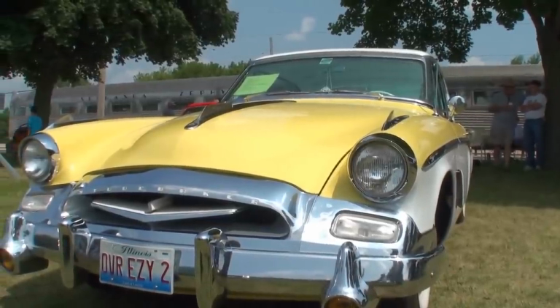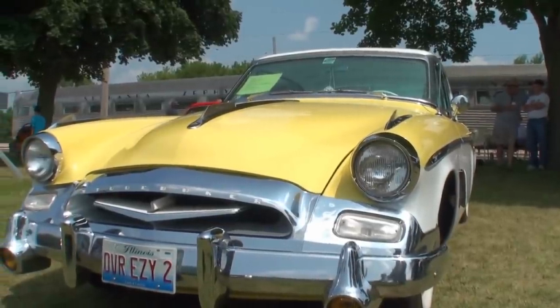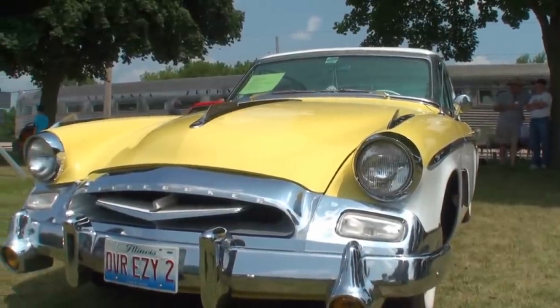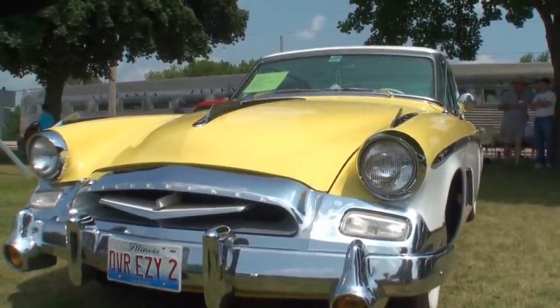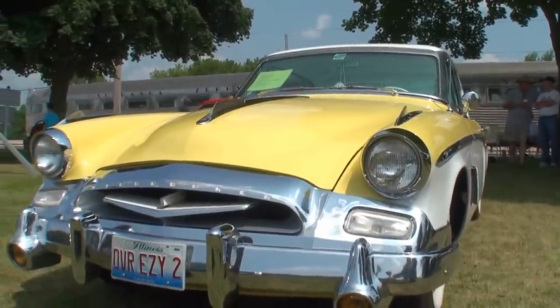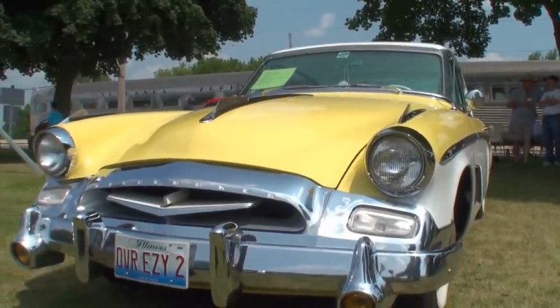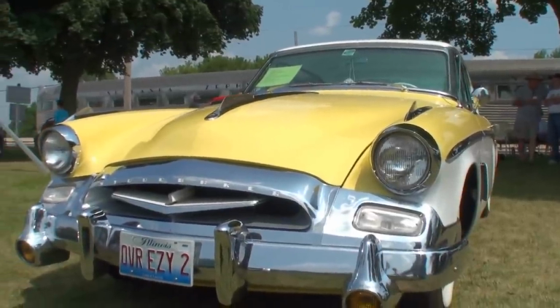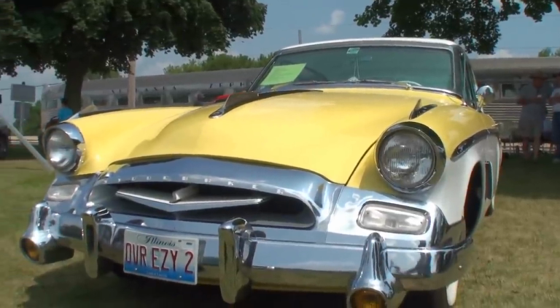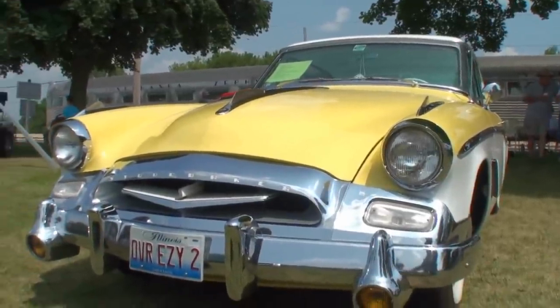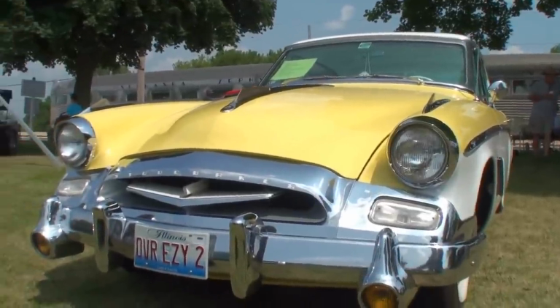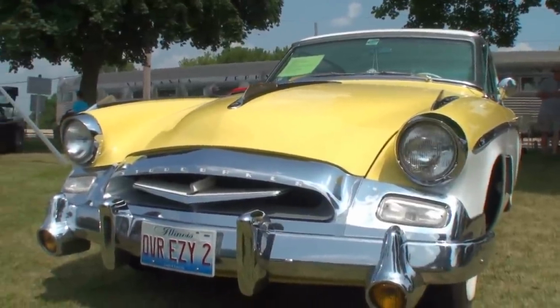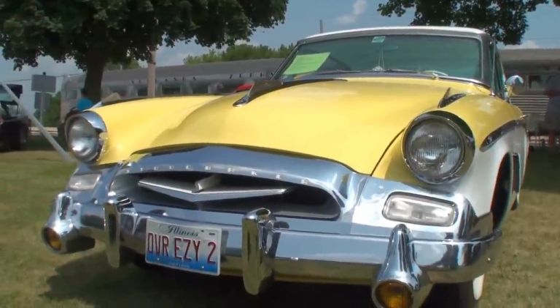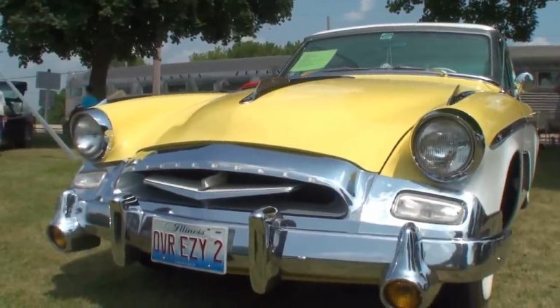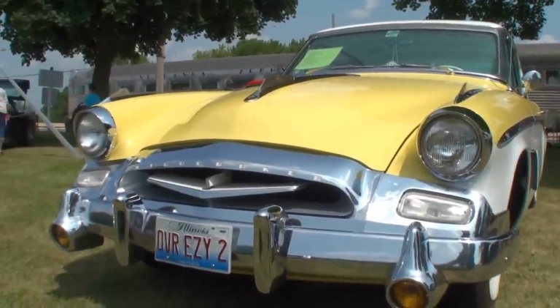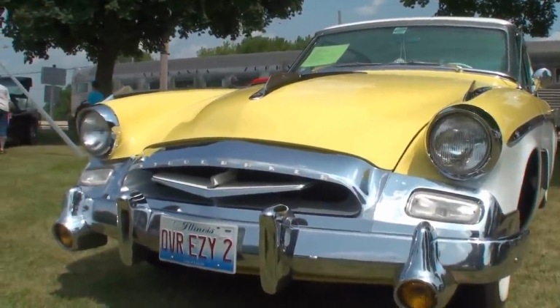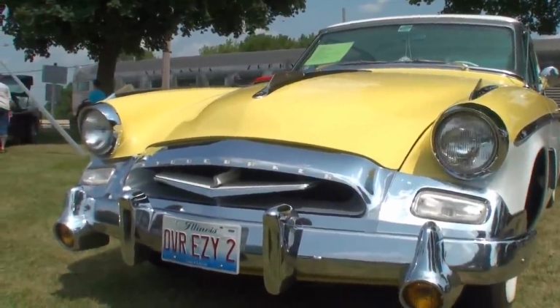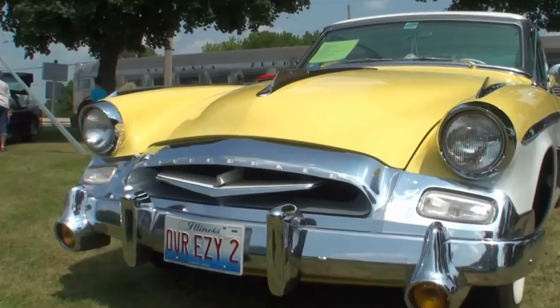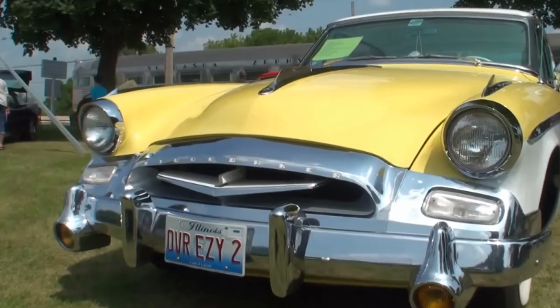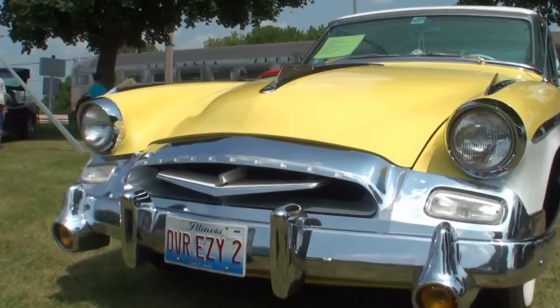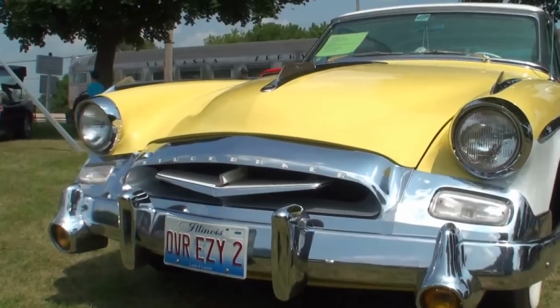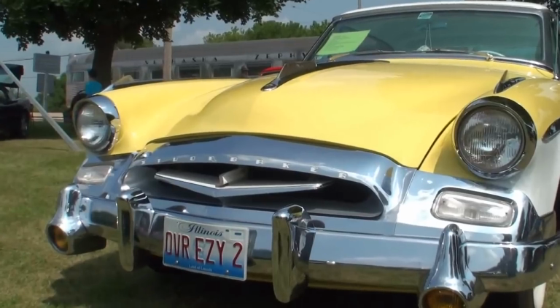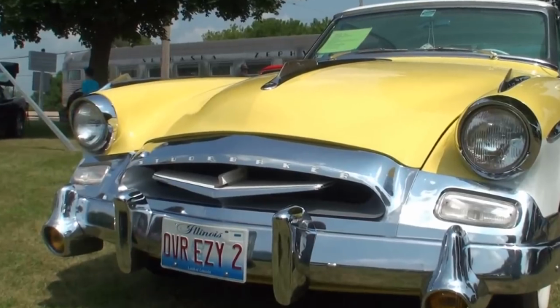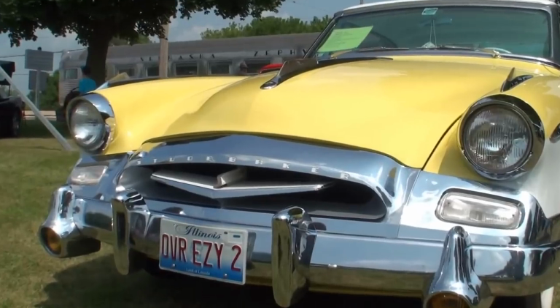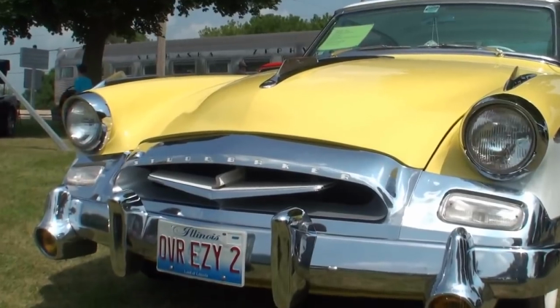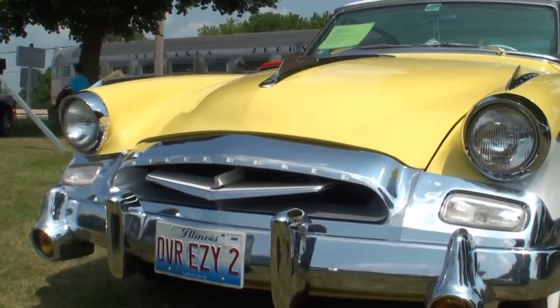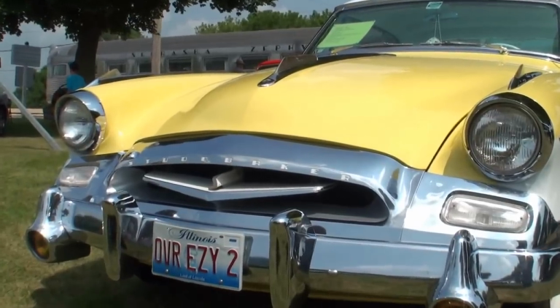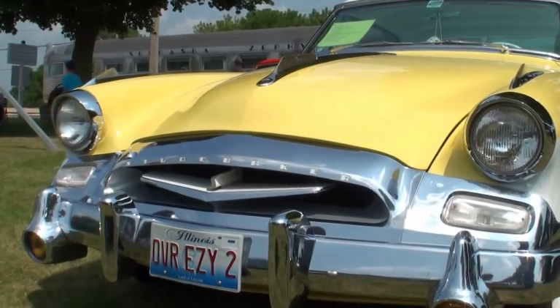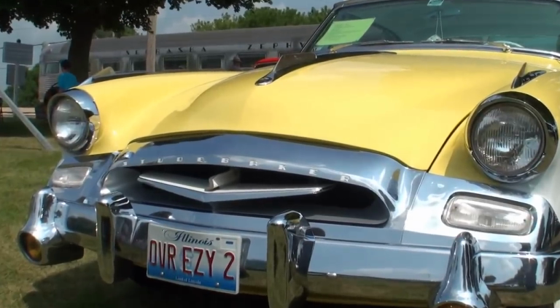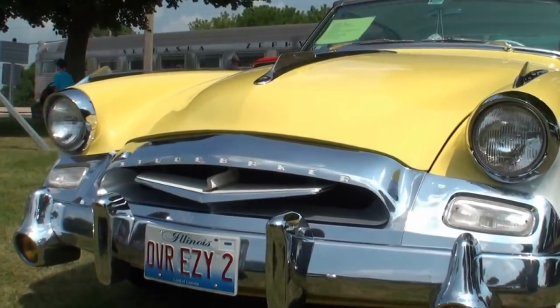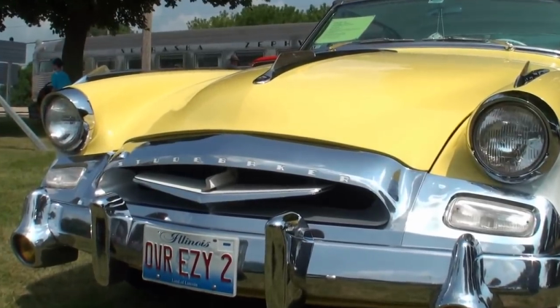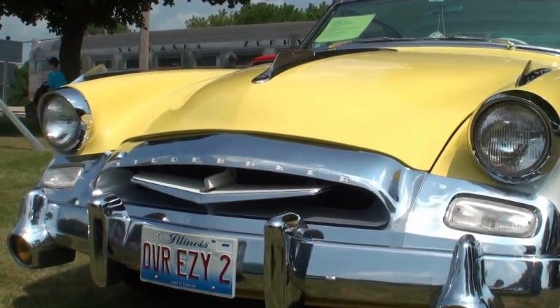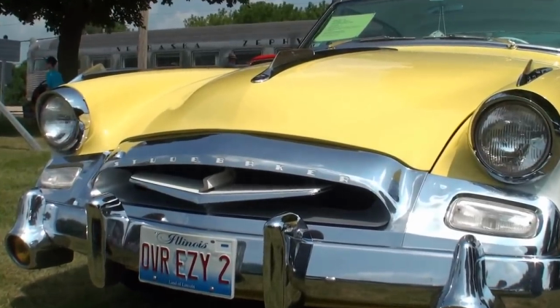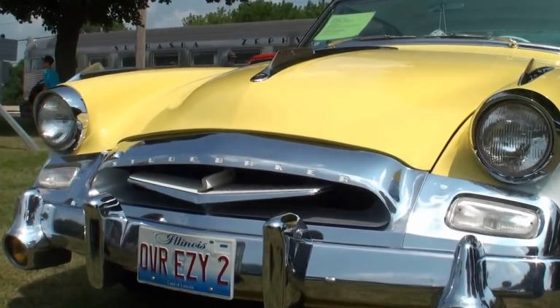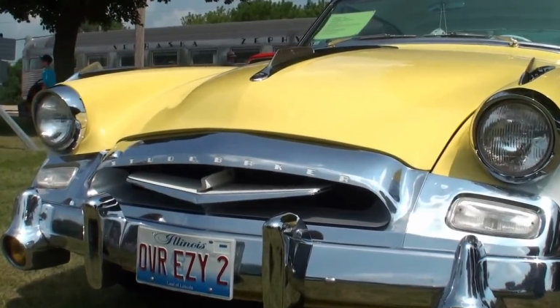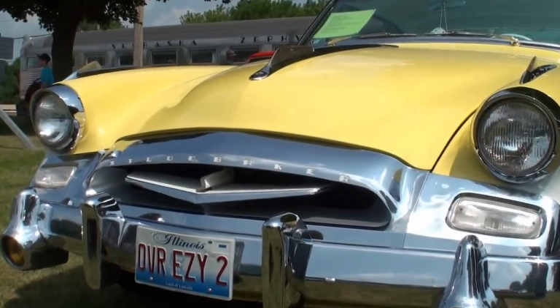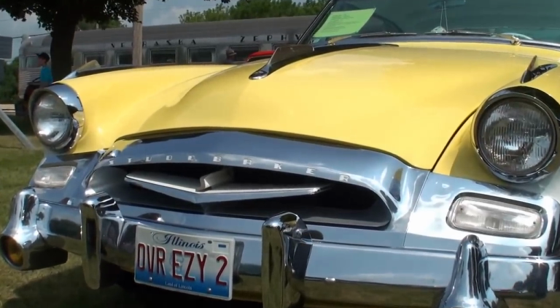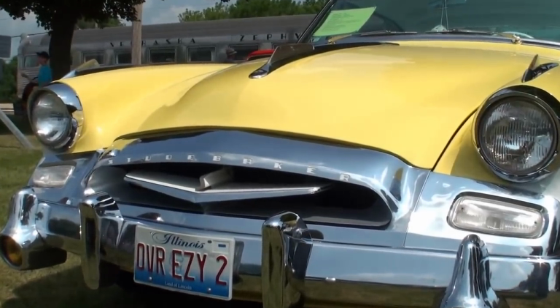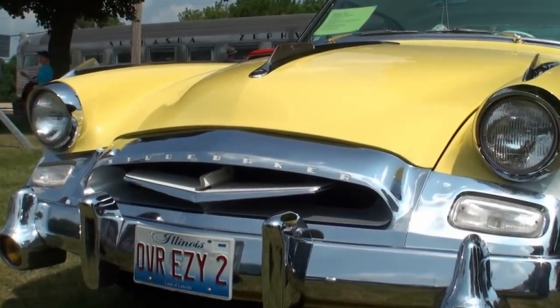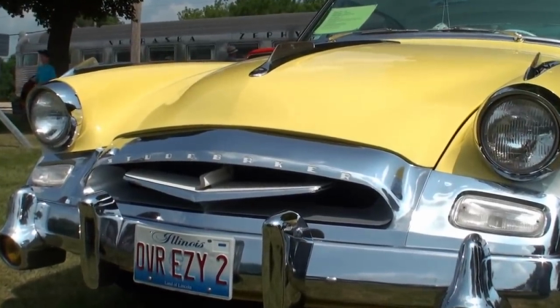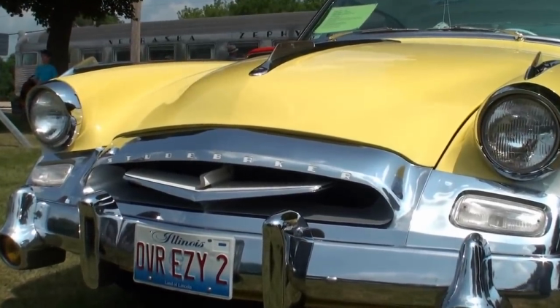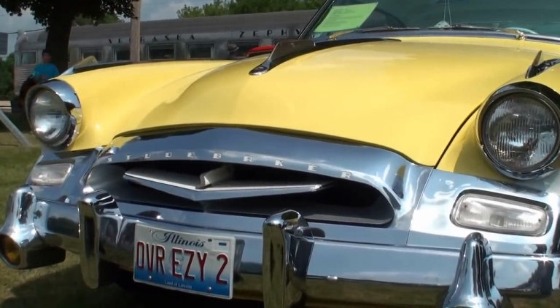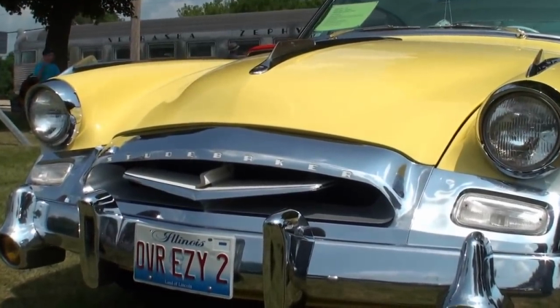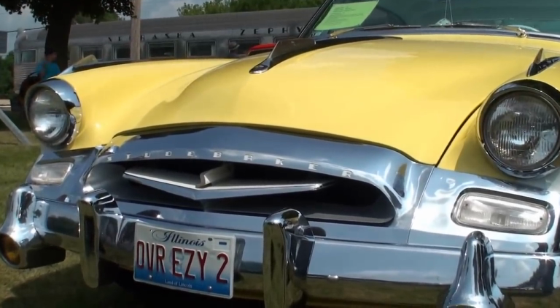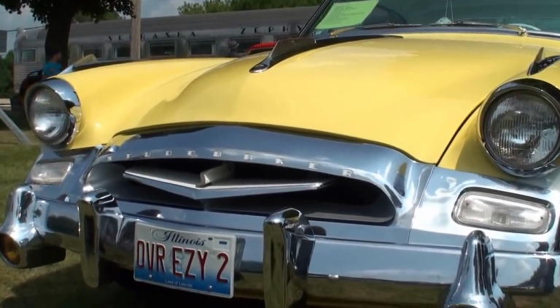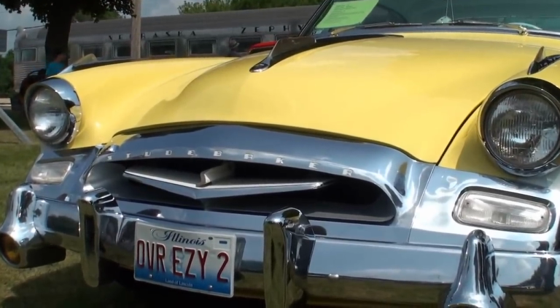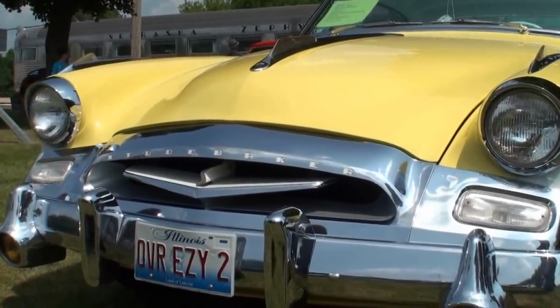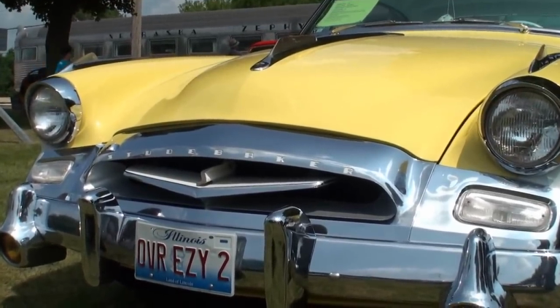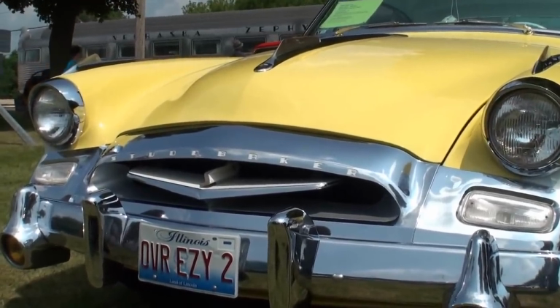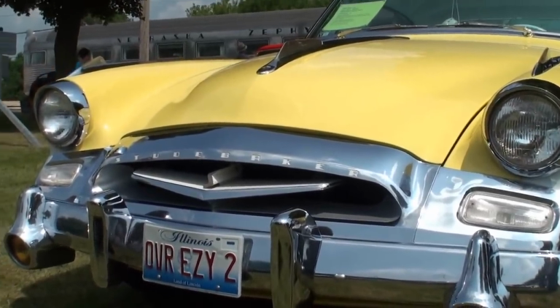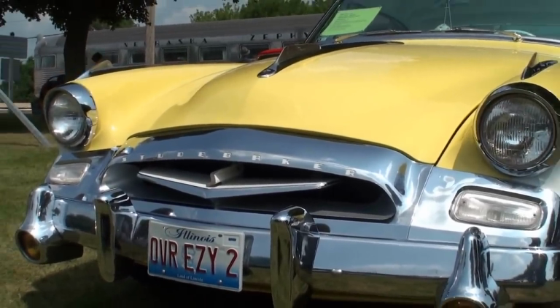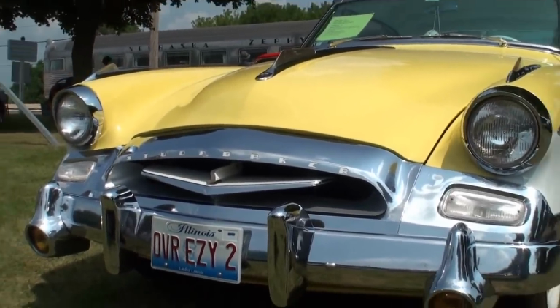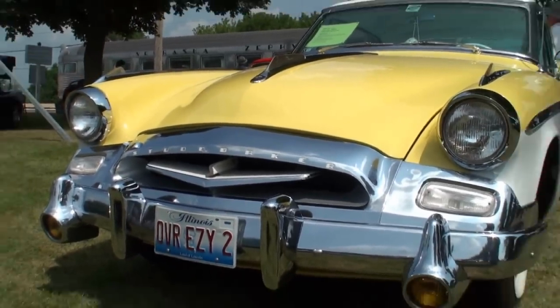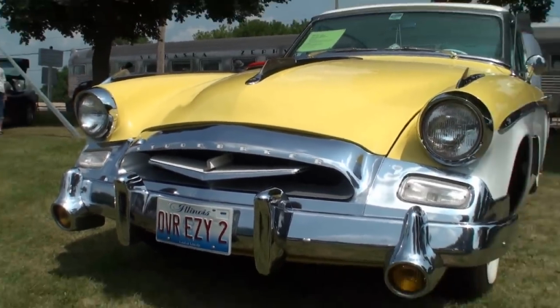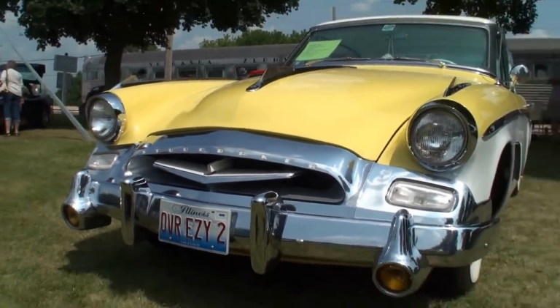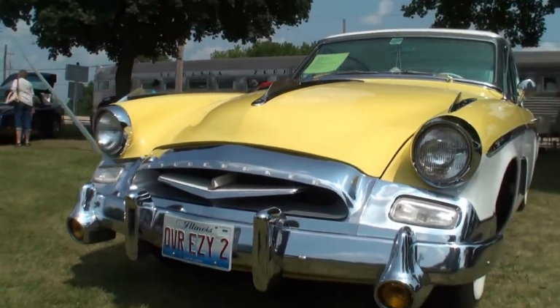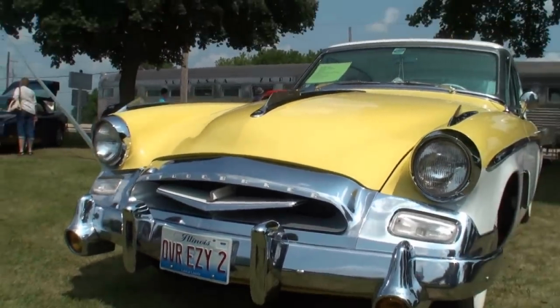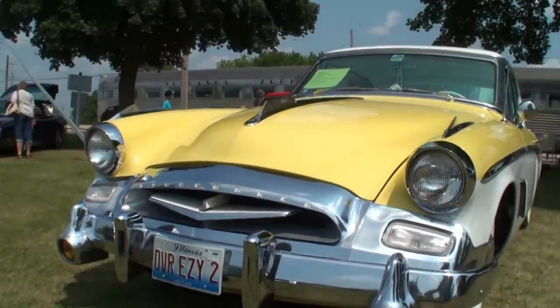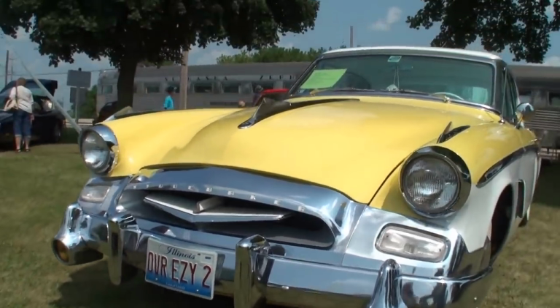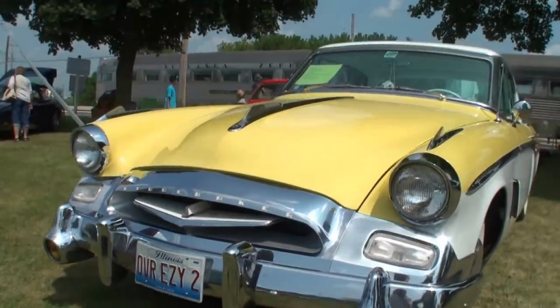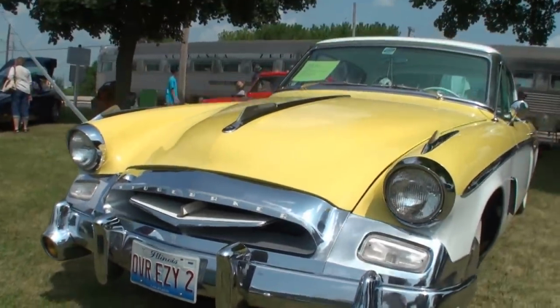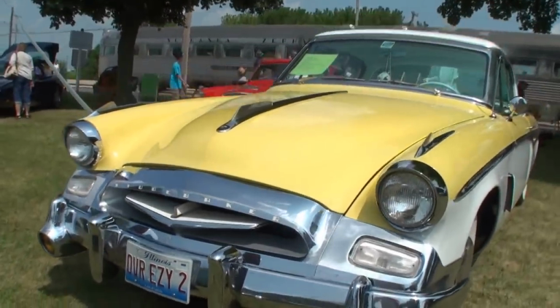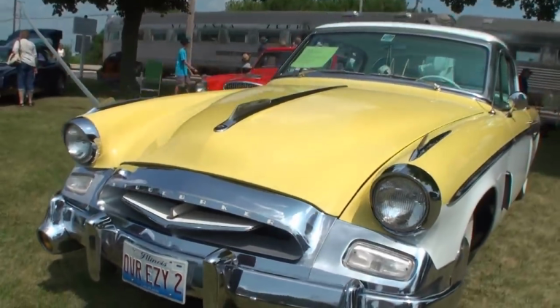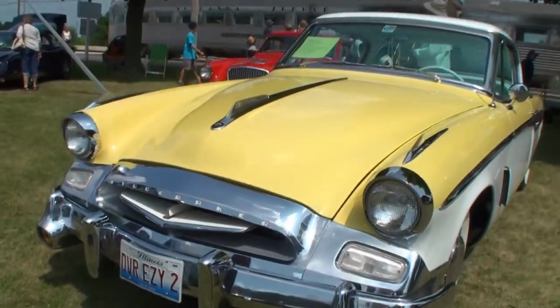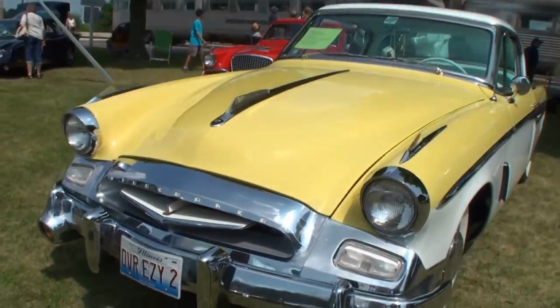The President Speedster was only built in 1955. Got it. Let's take a look at this.